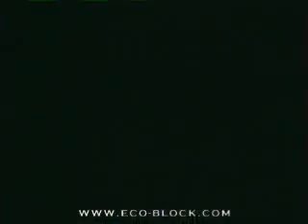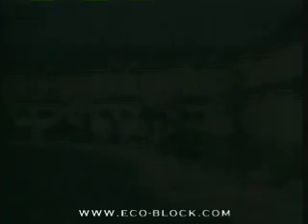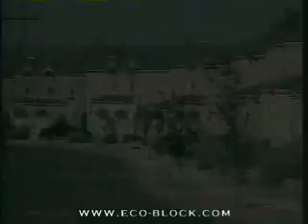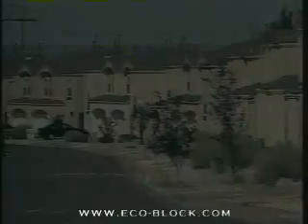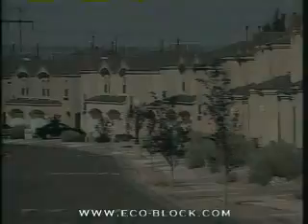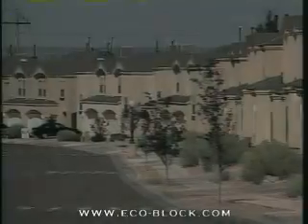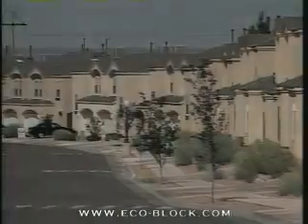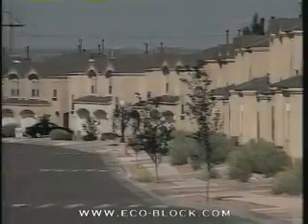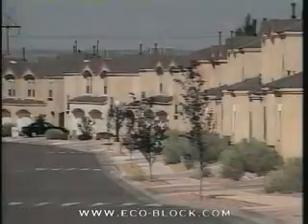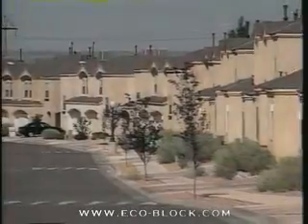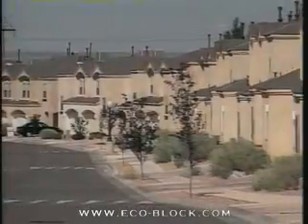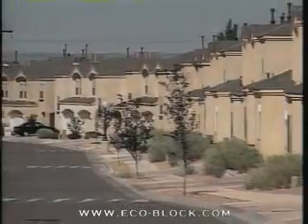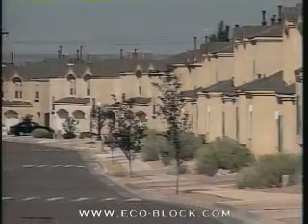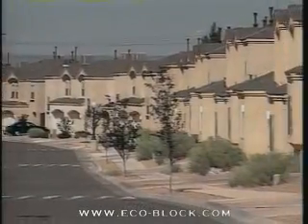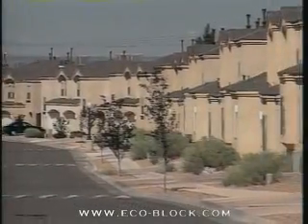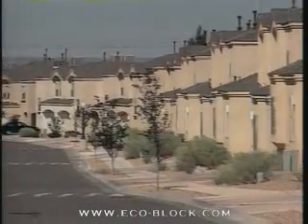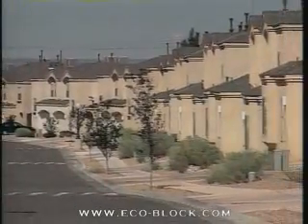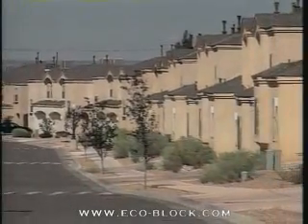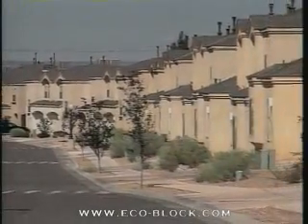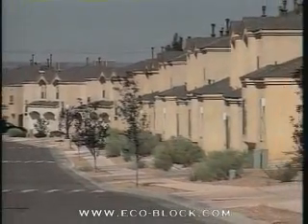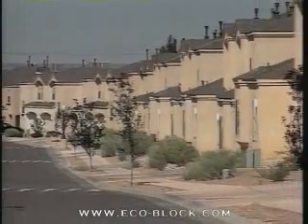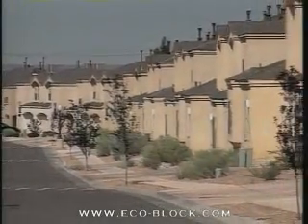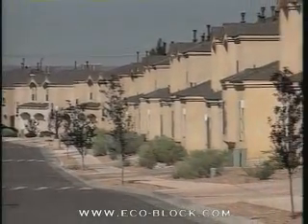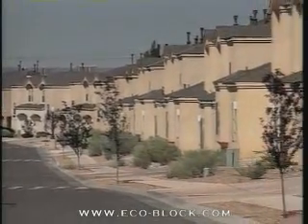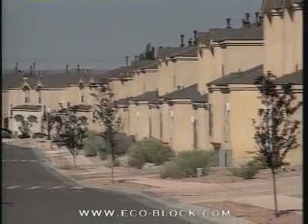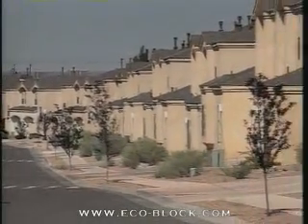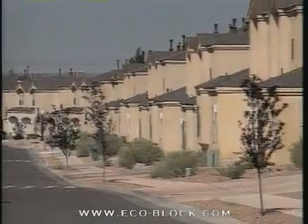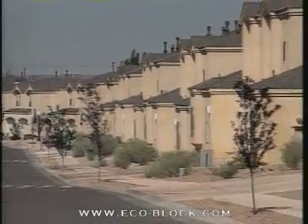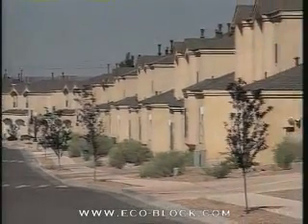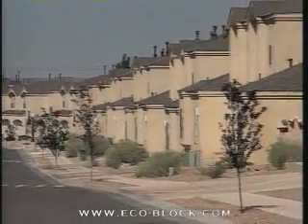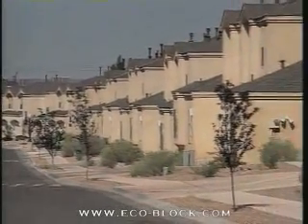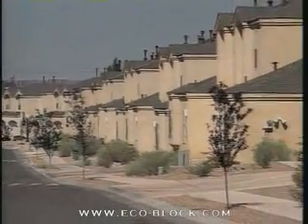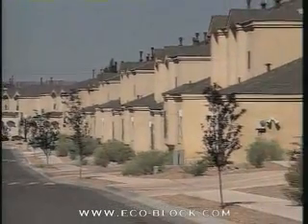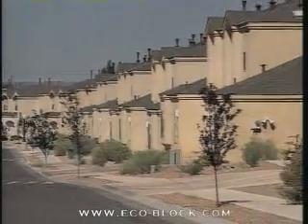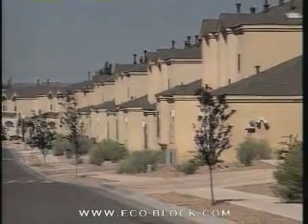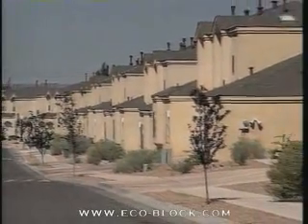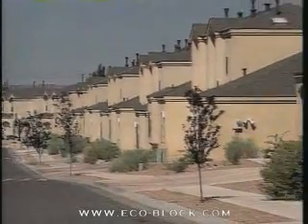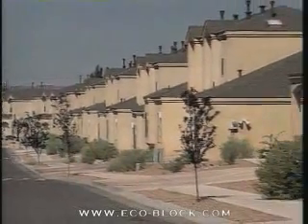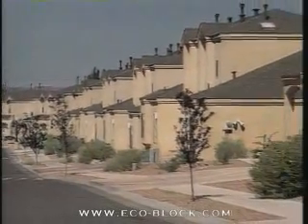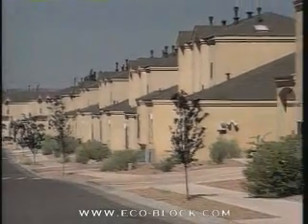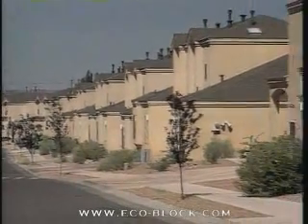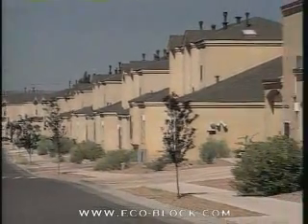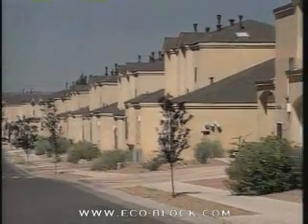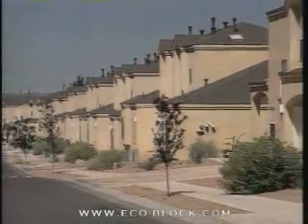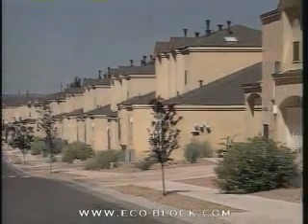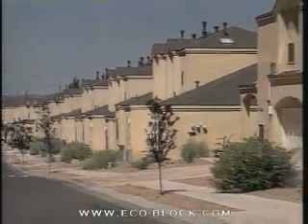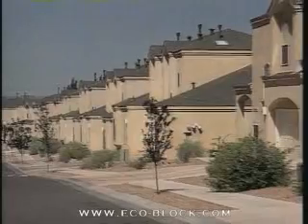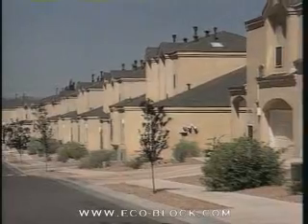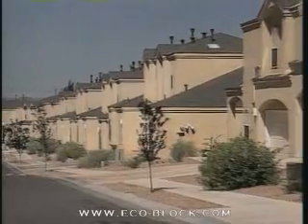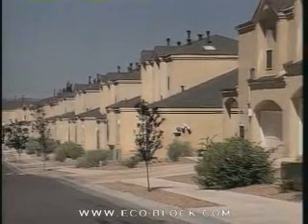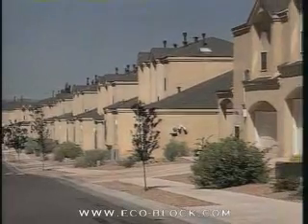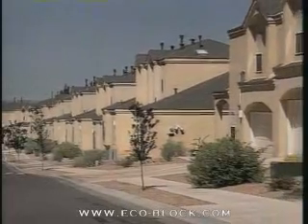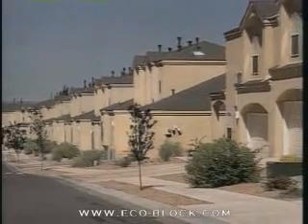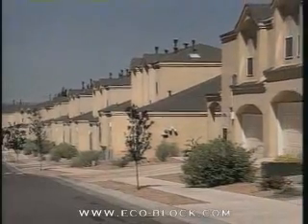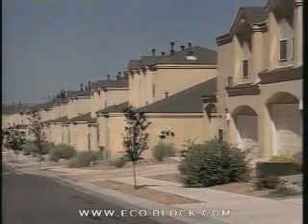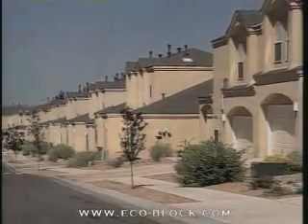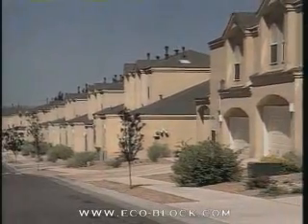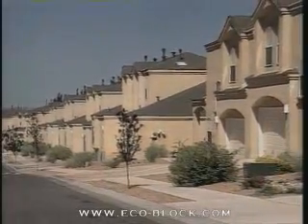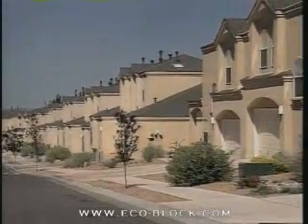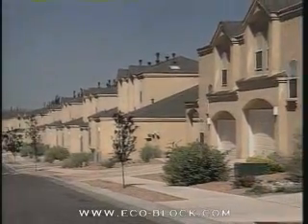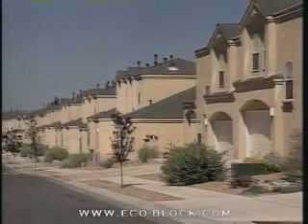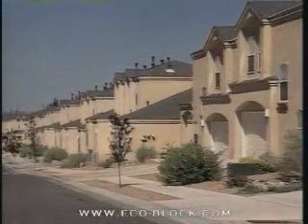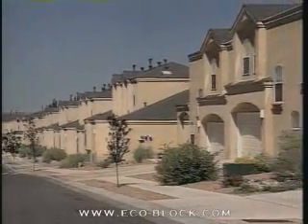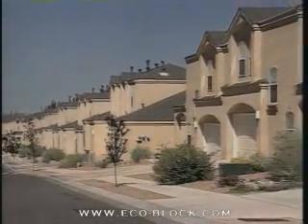Experienced contractors have found that they can efficiently build even the most demanding eco-block projects with a simple set of tools and materials.